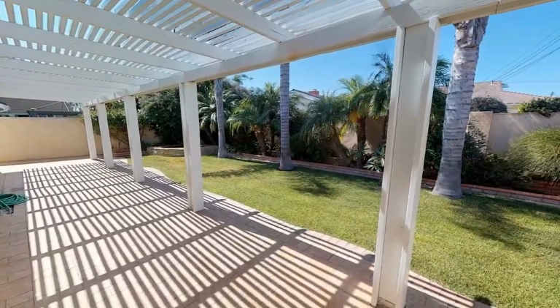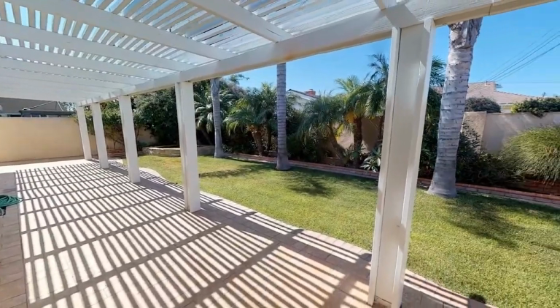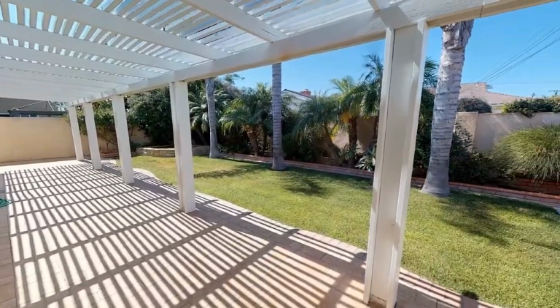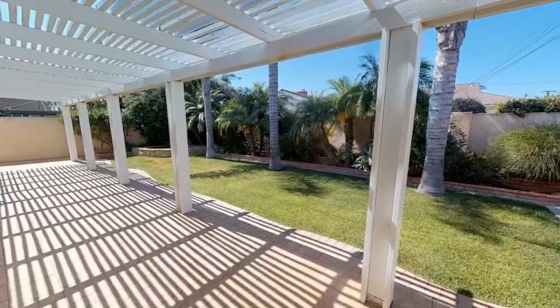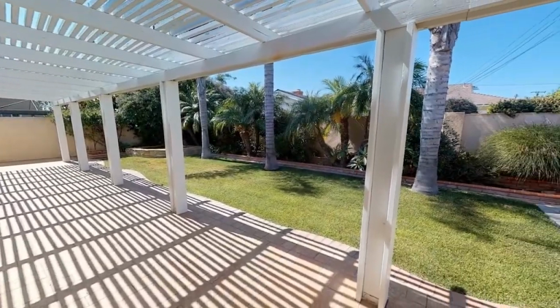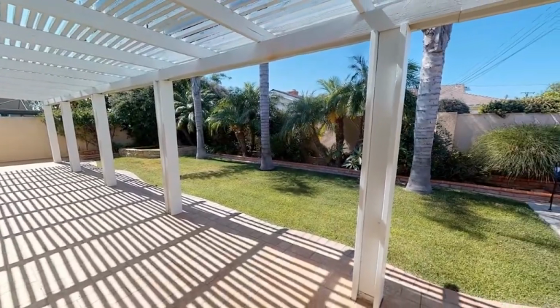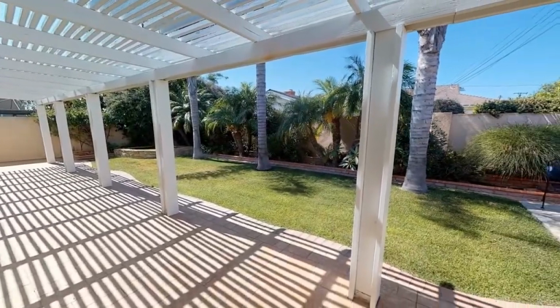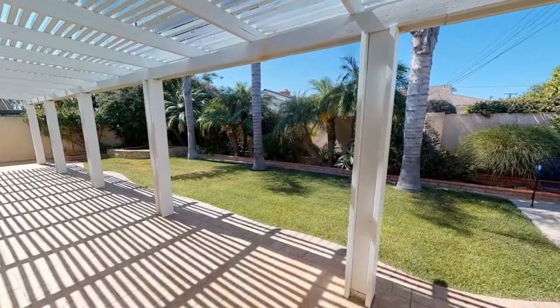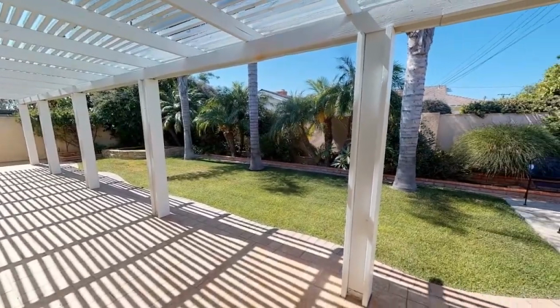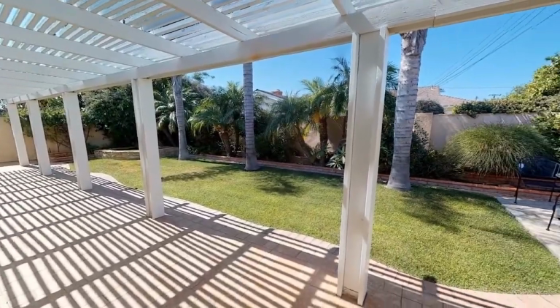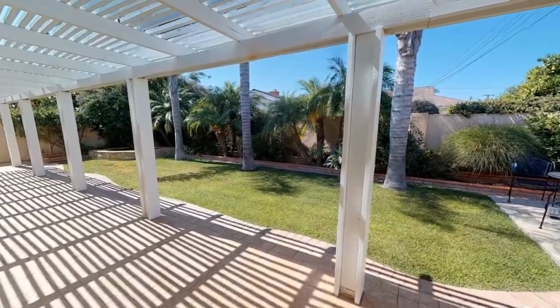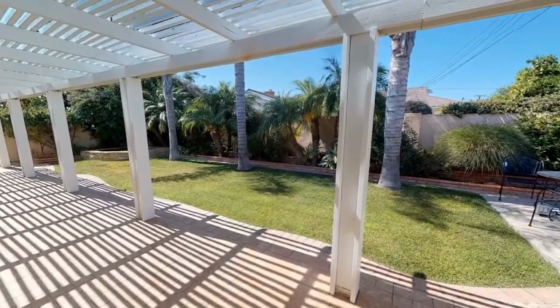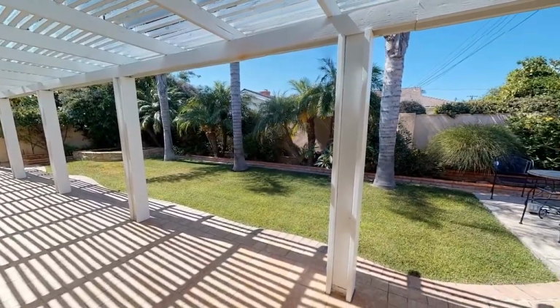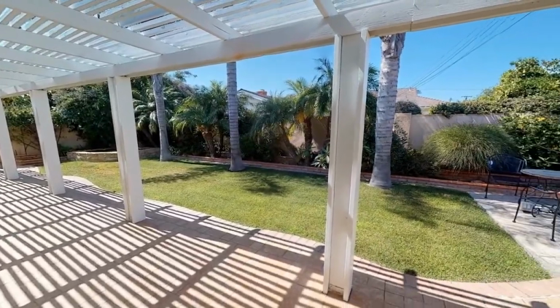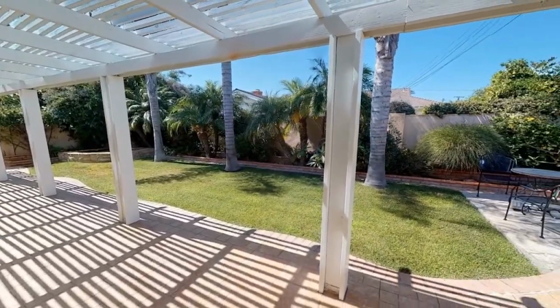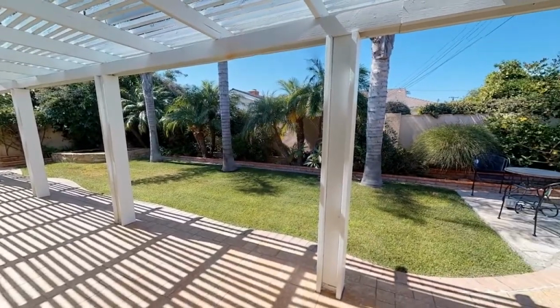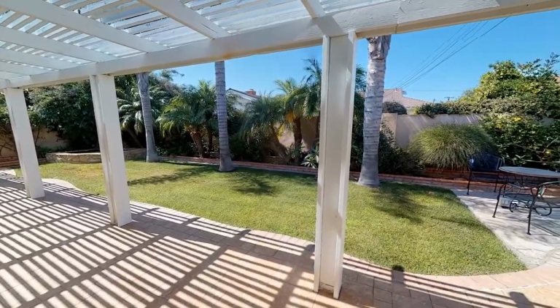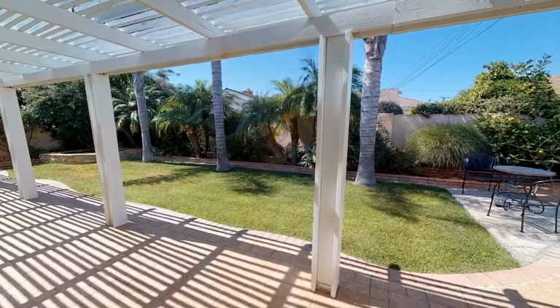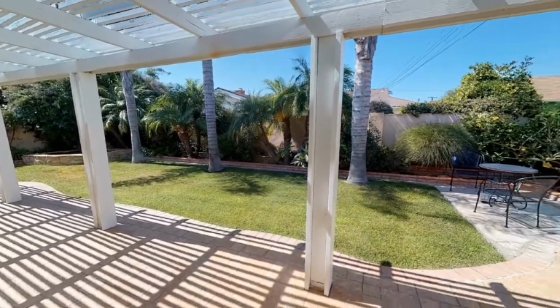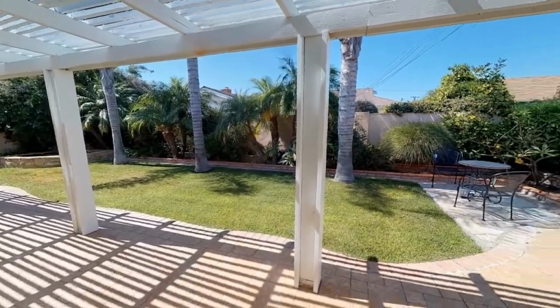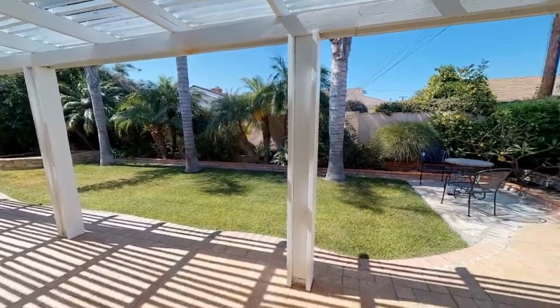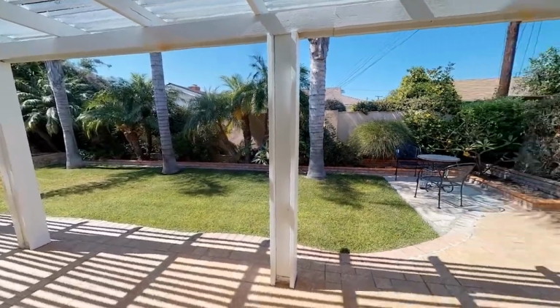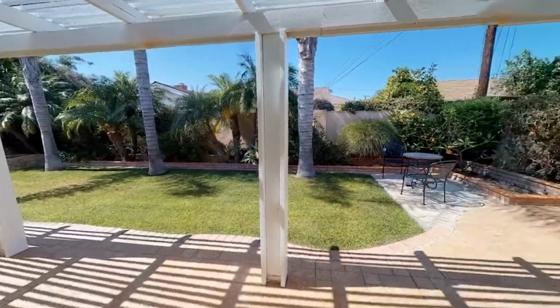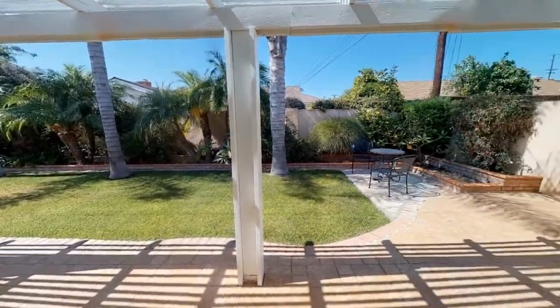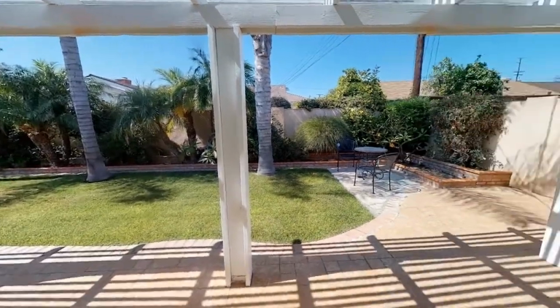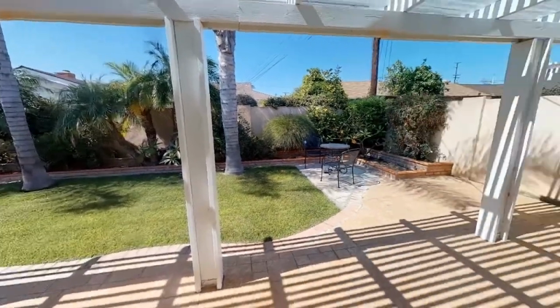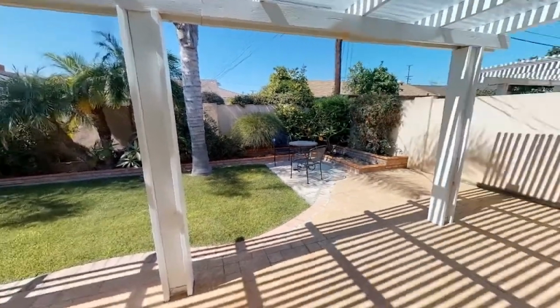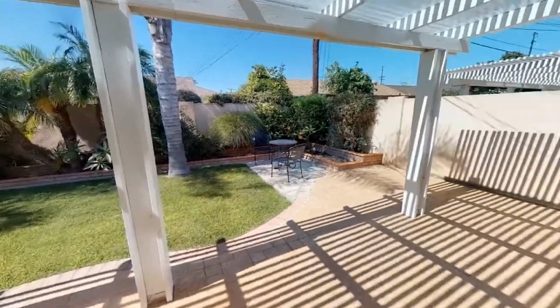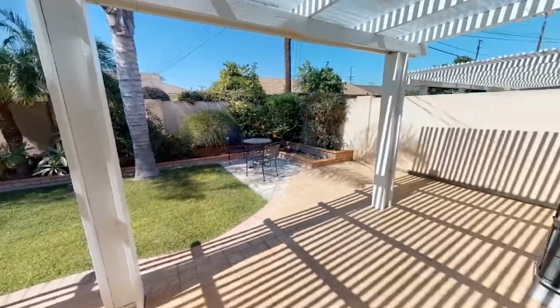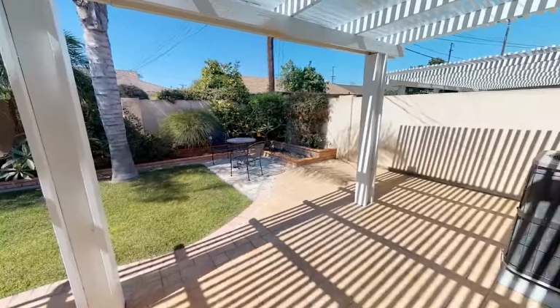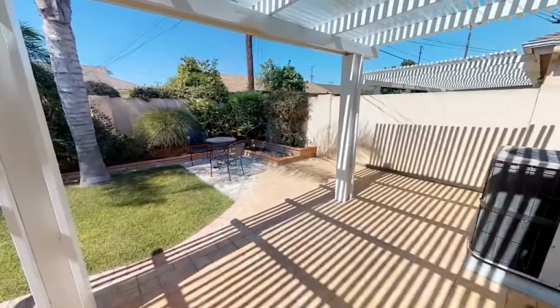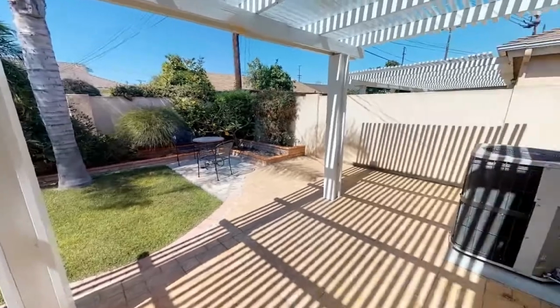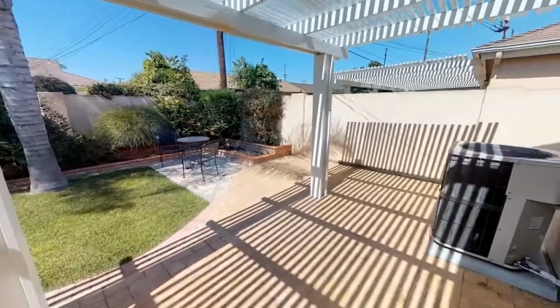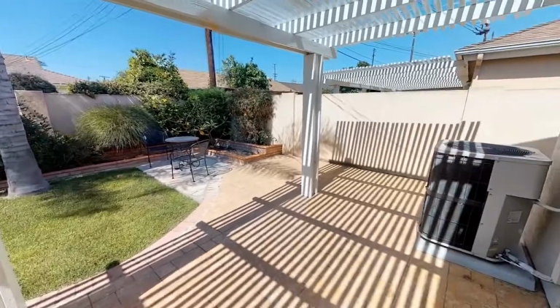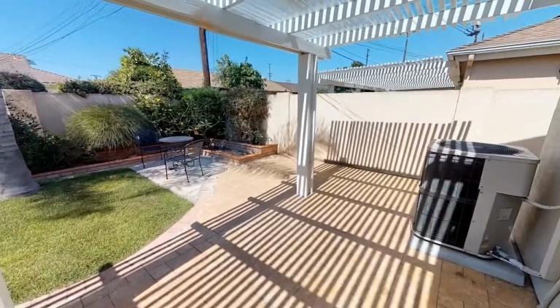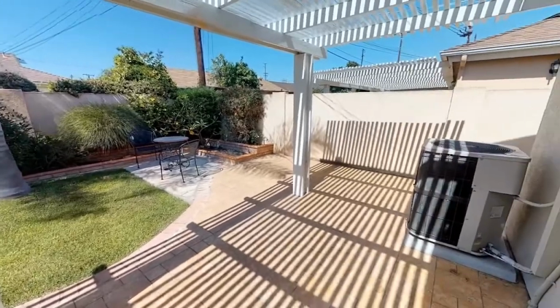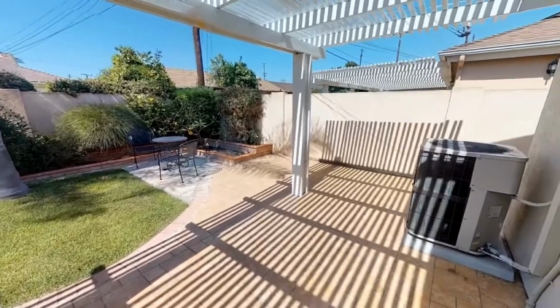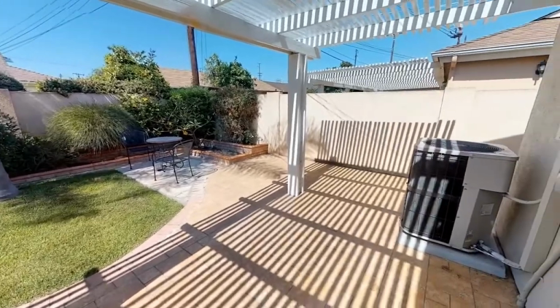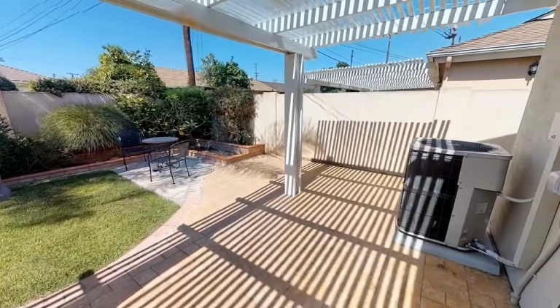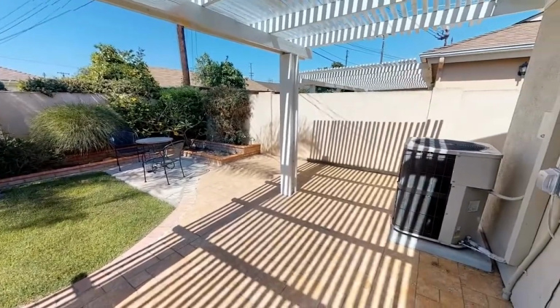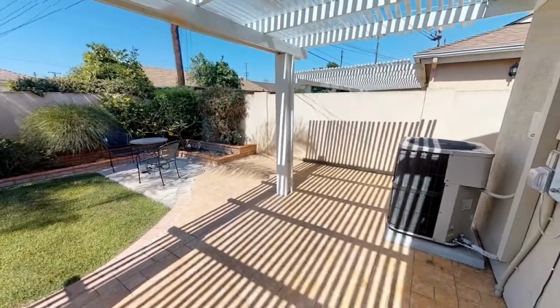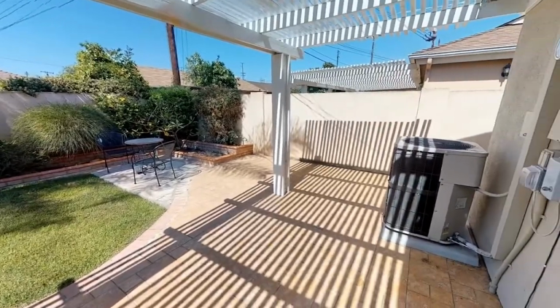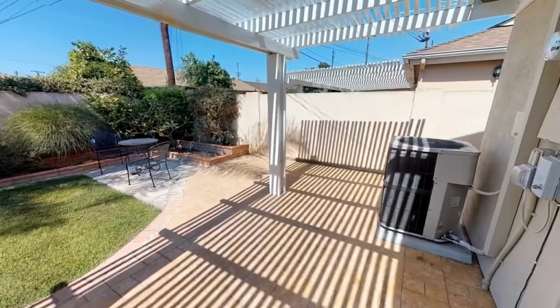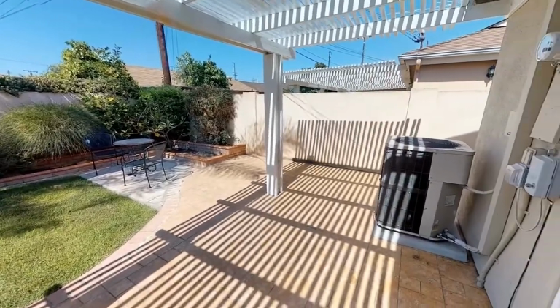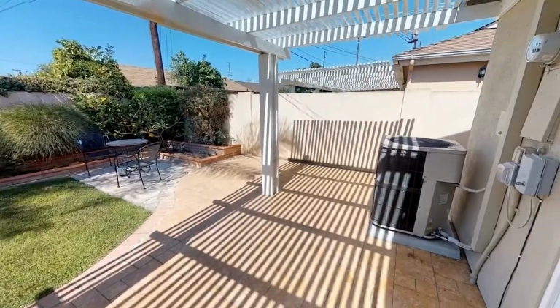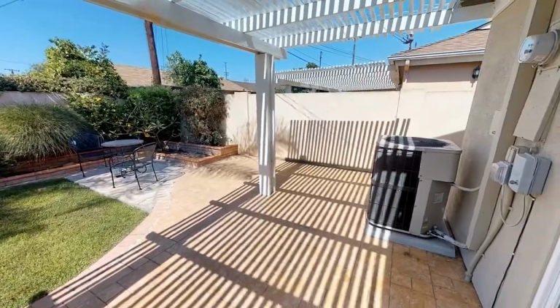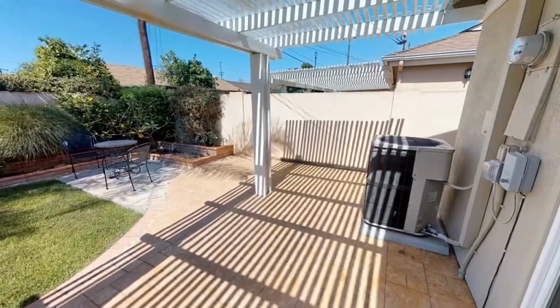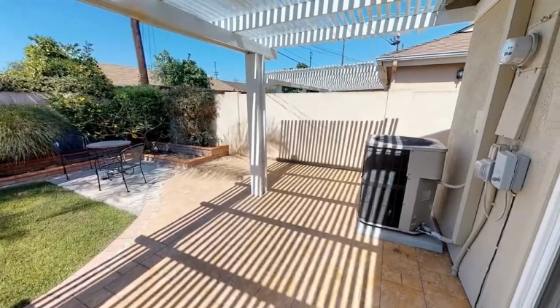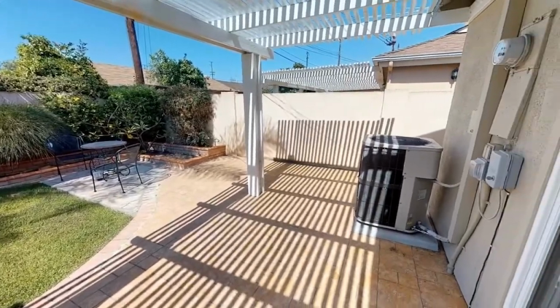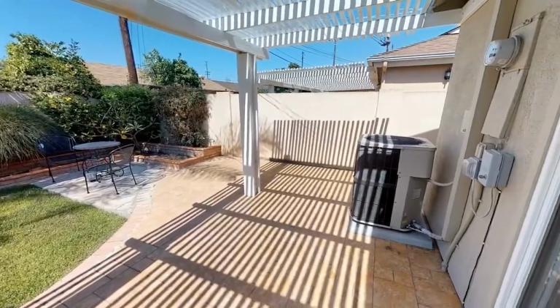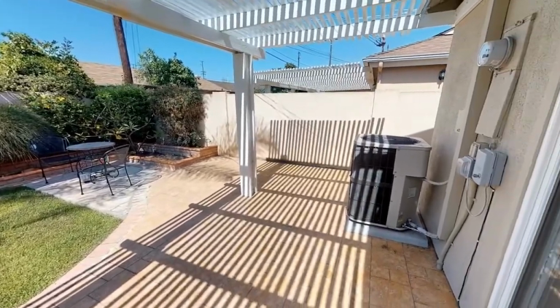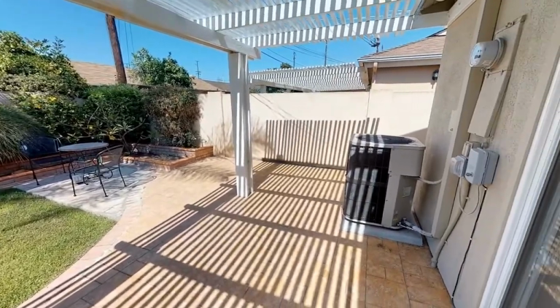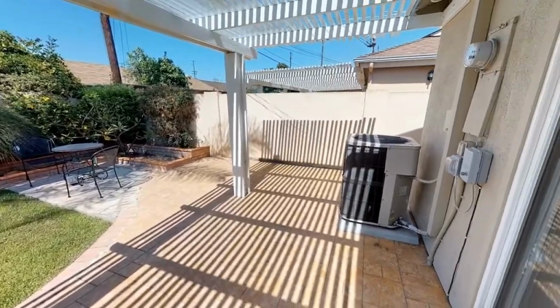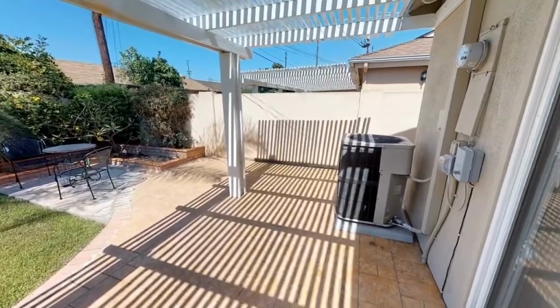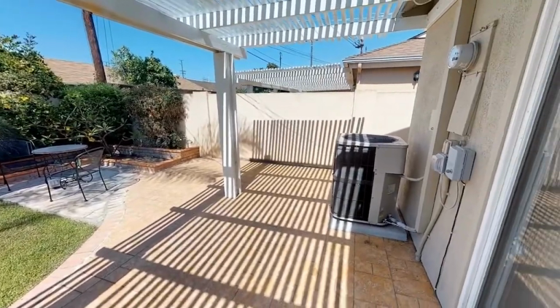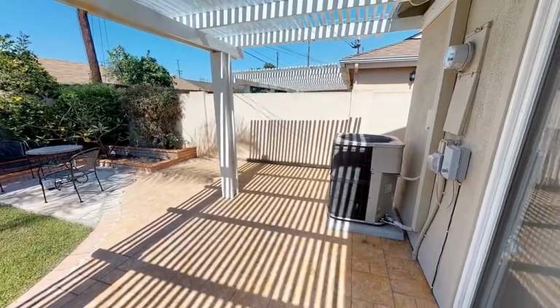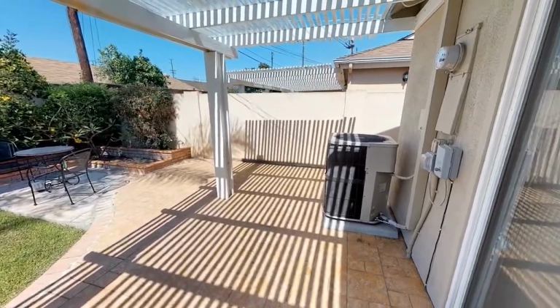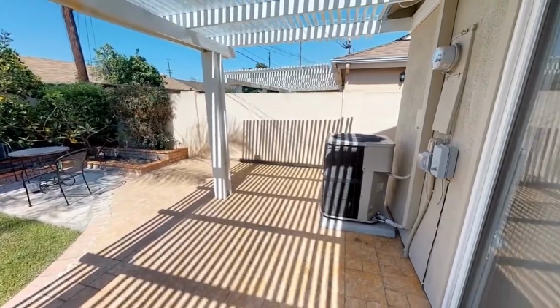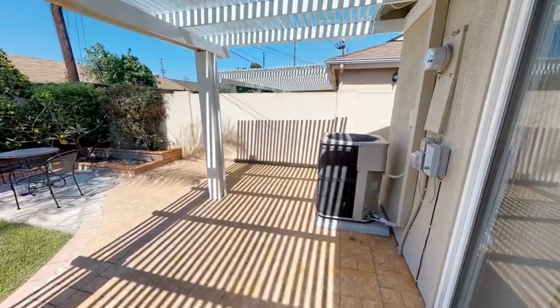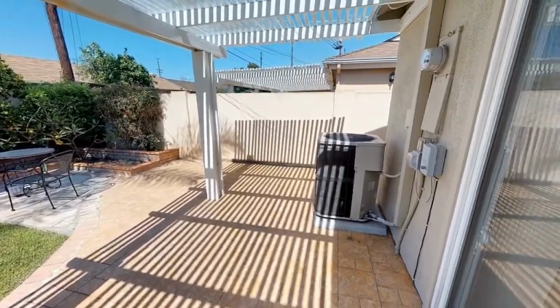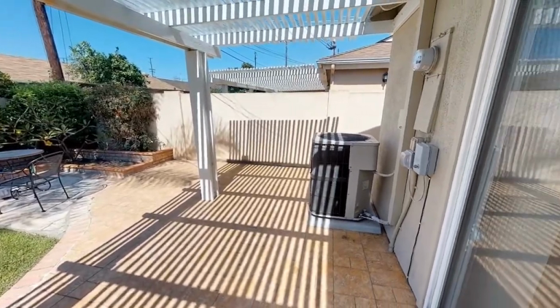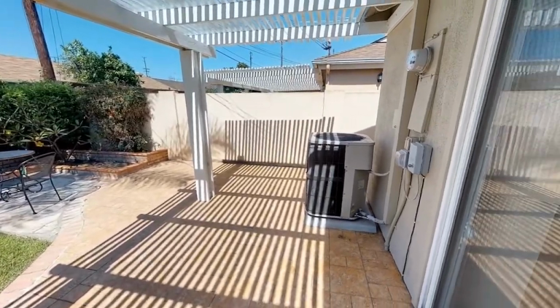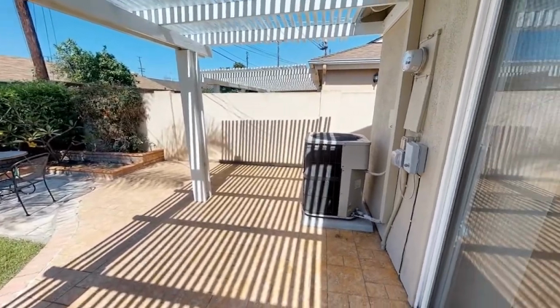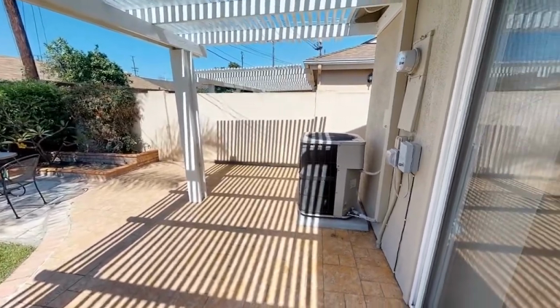Another lovely feature is the spacious rear yard with a patio, making it a perfect environment for outdoor garden enthusiasts.